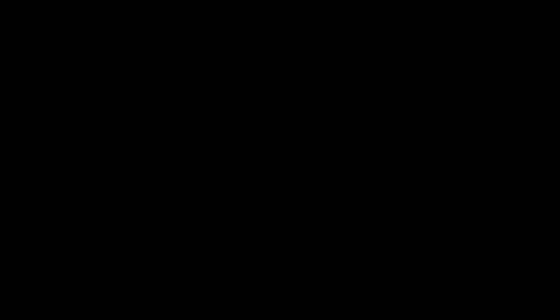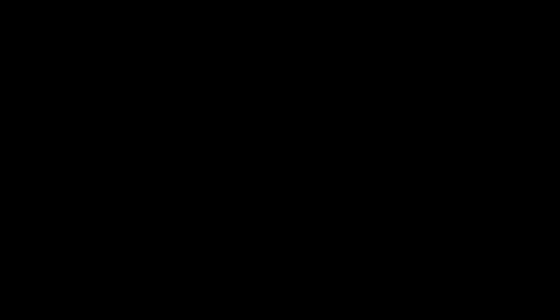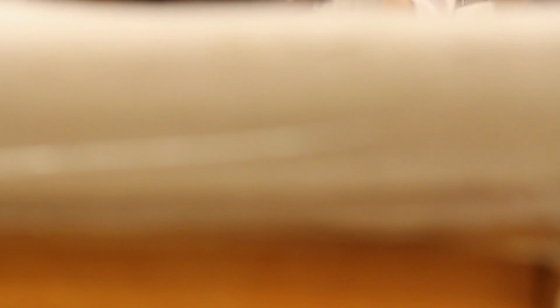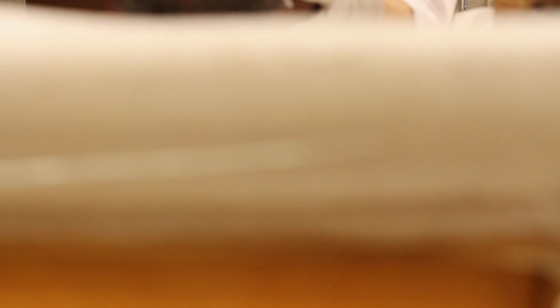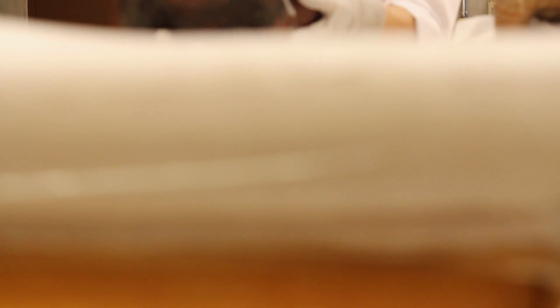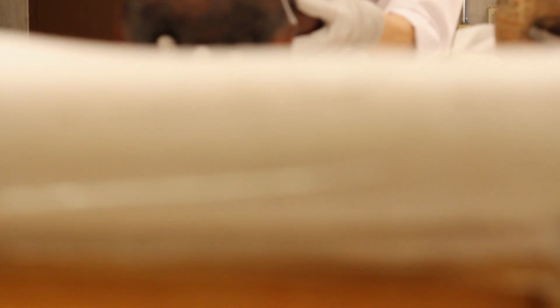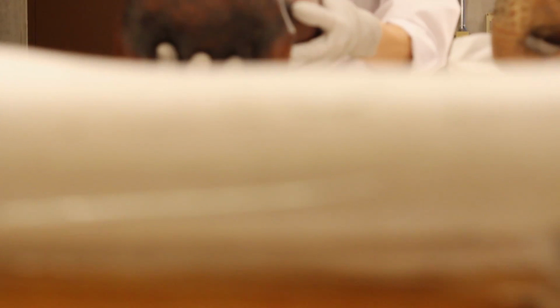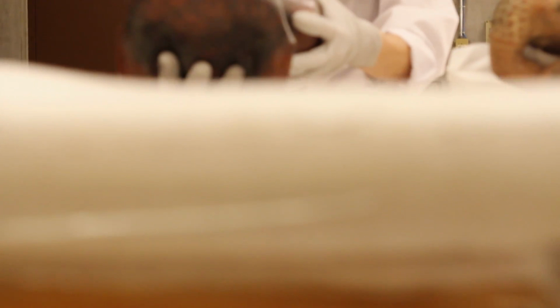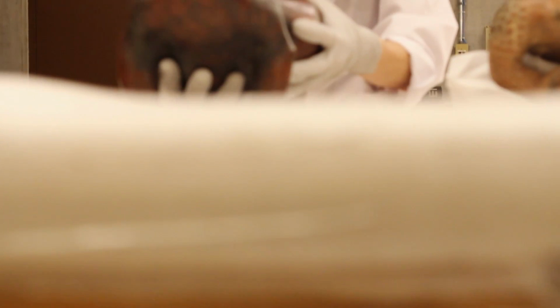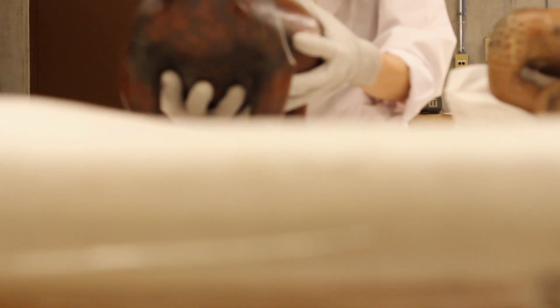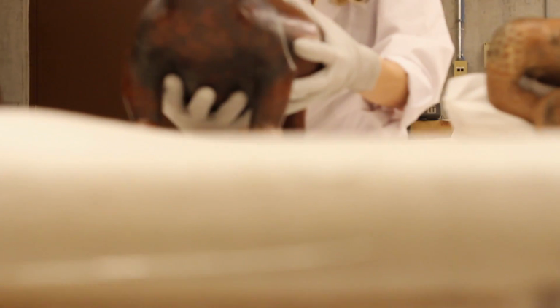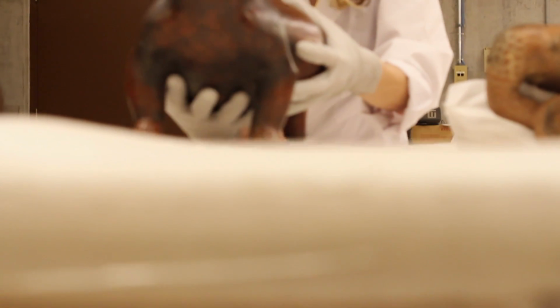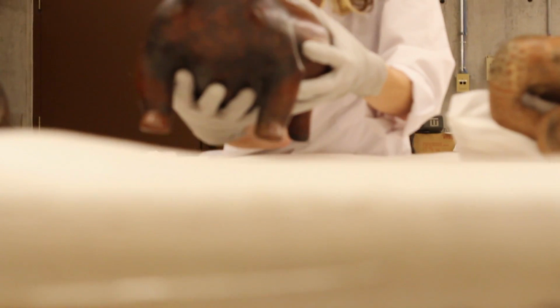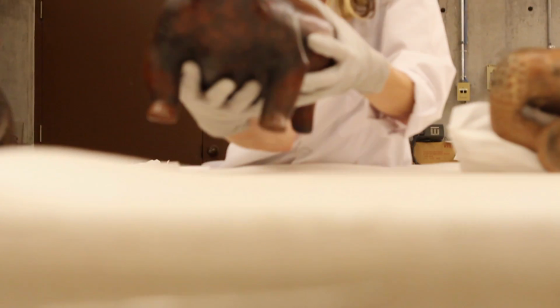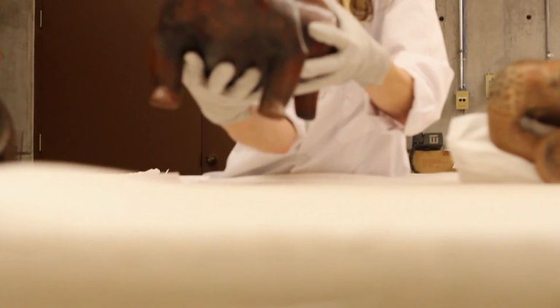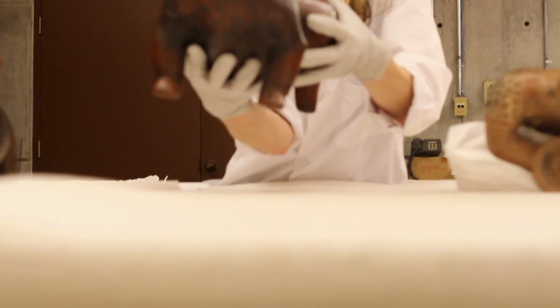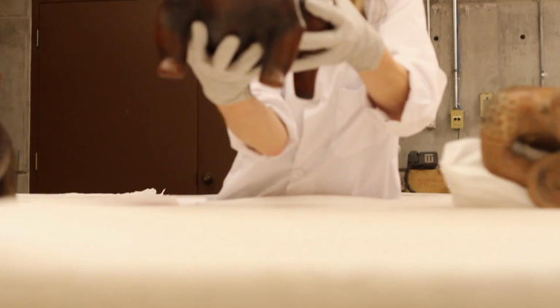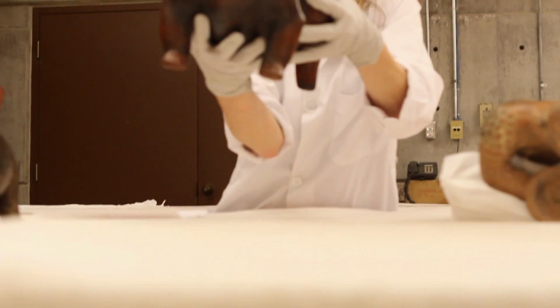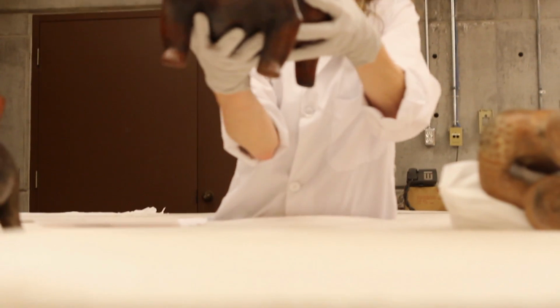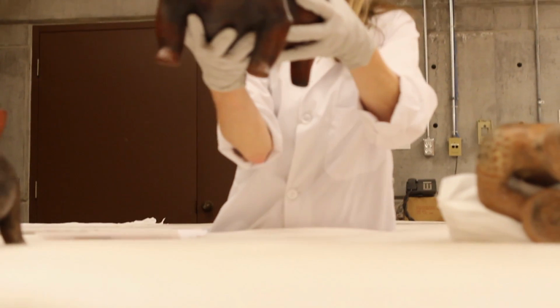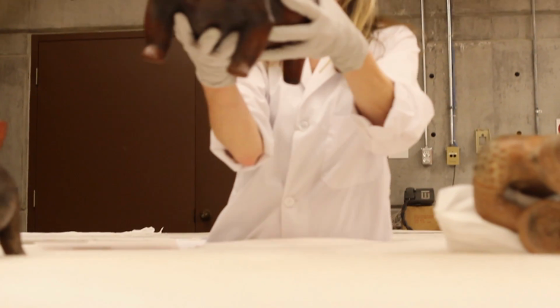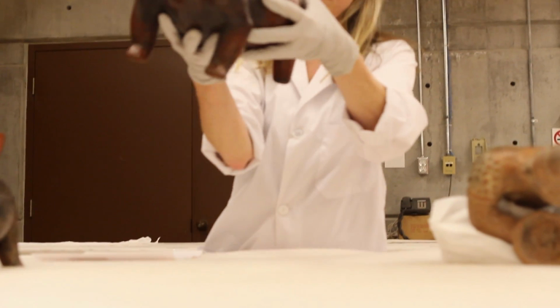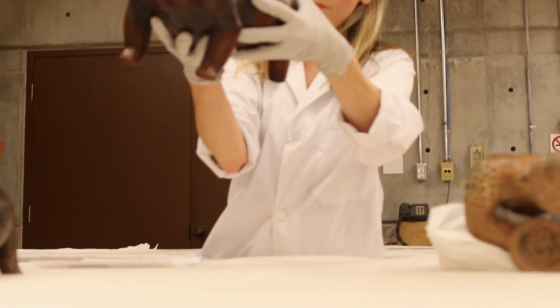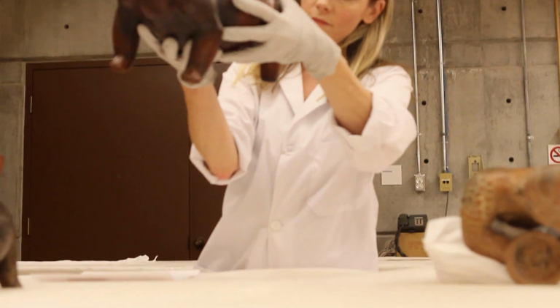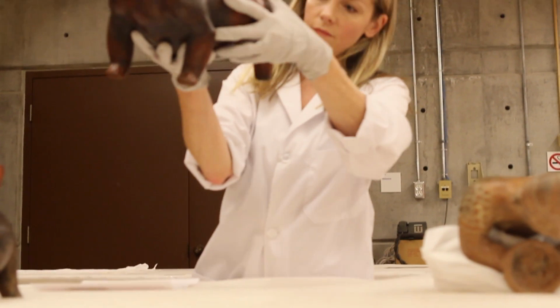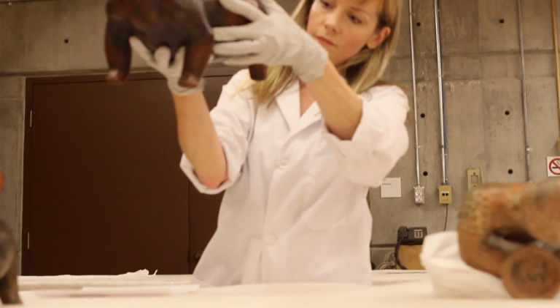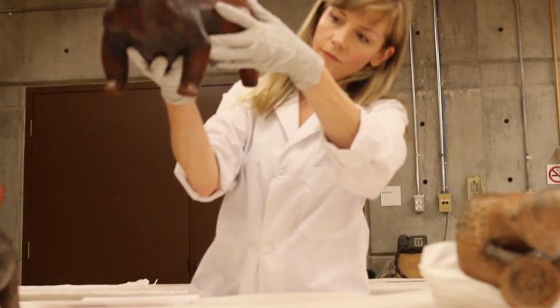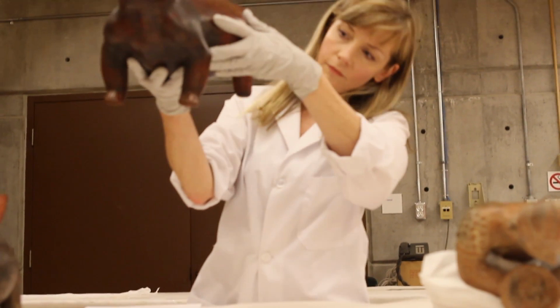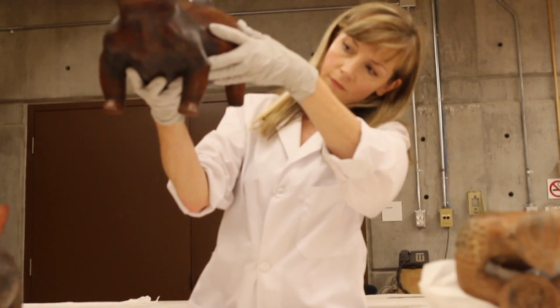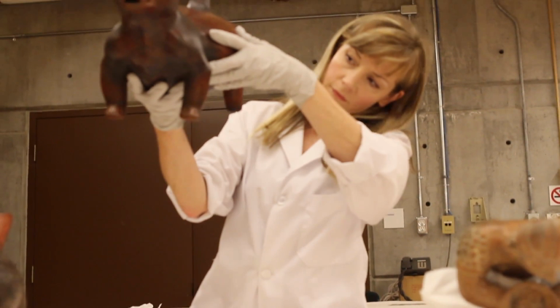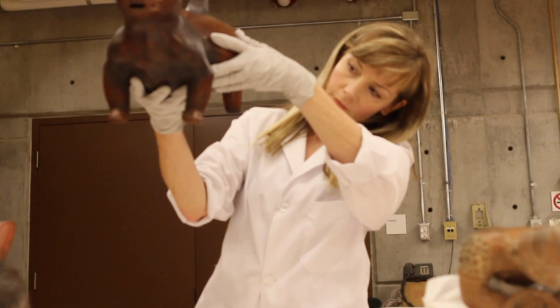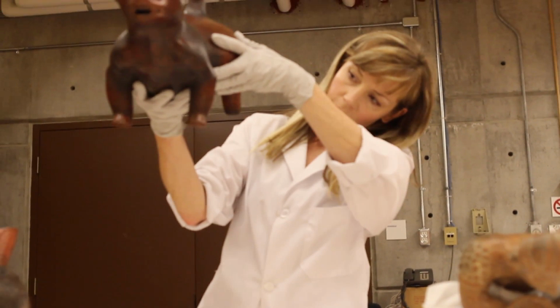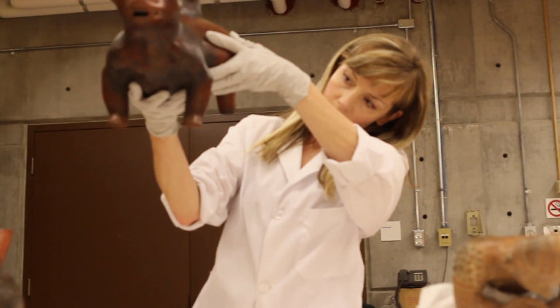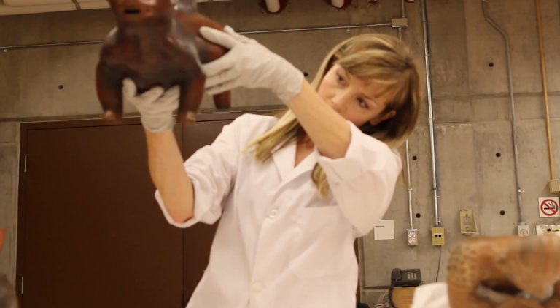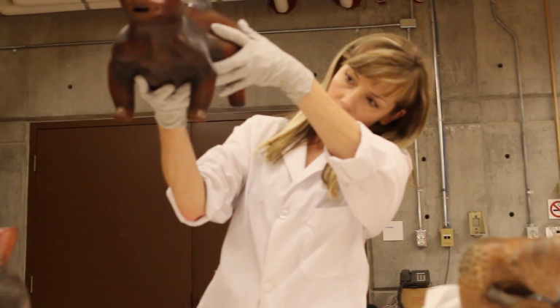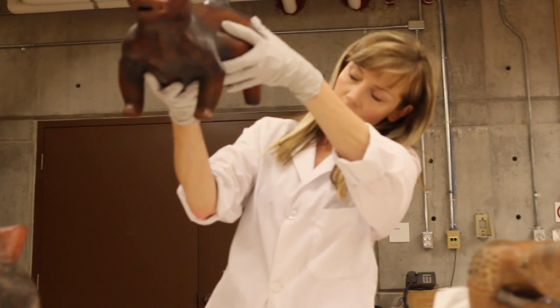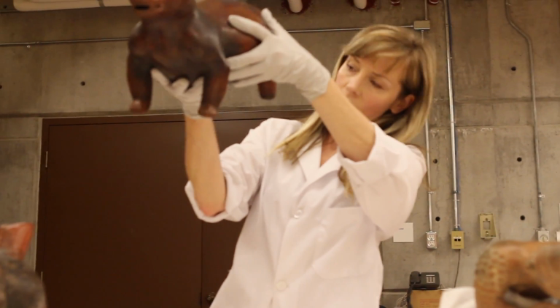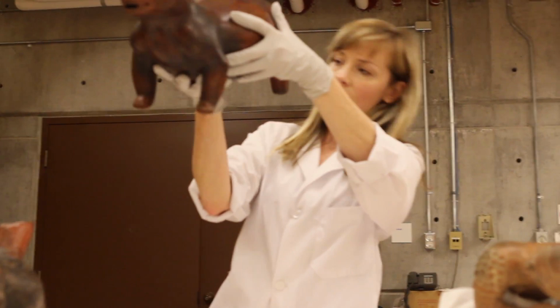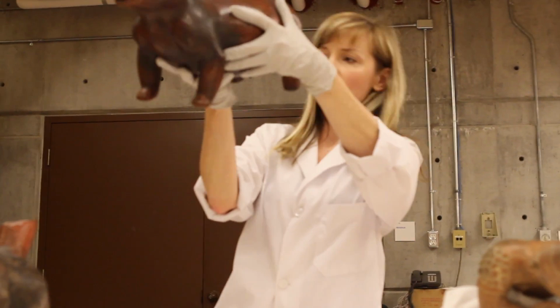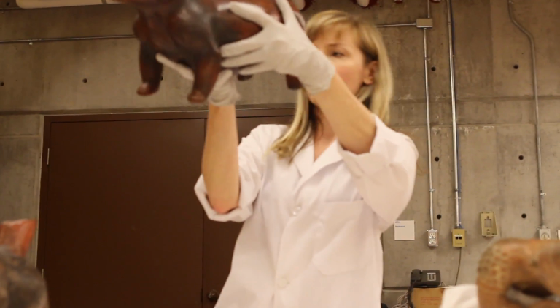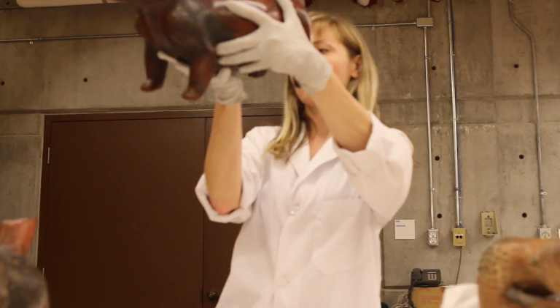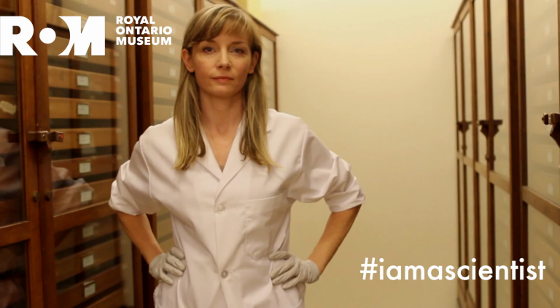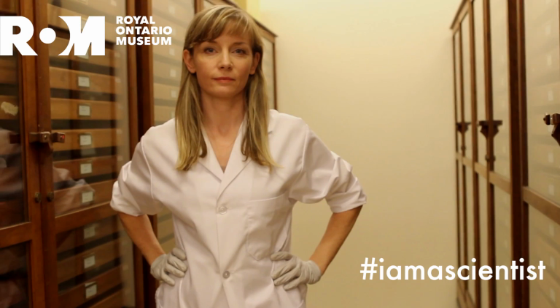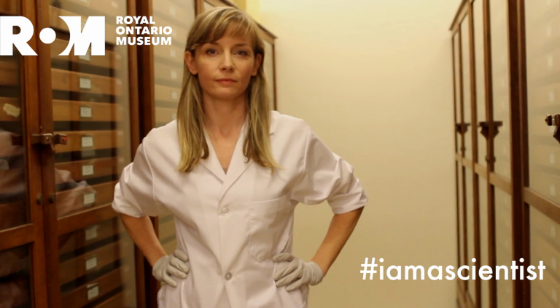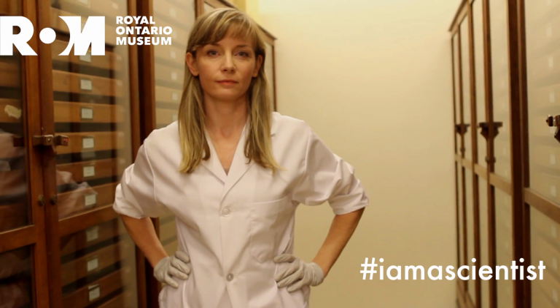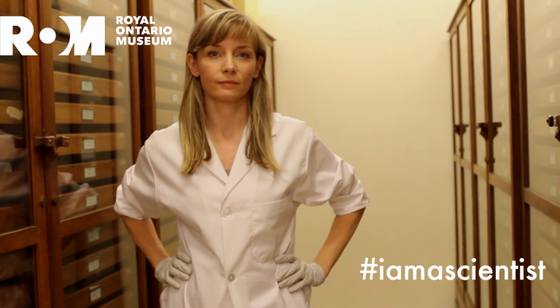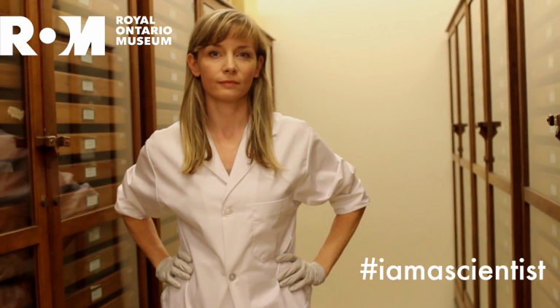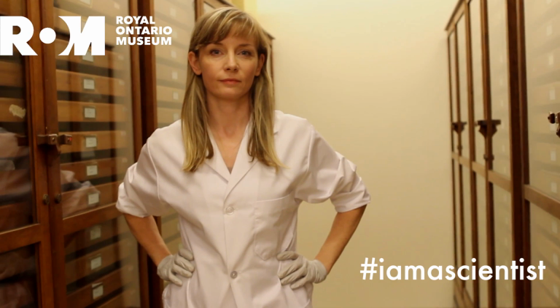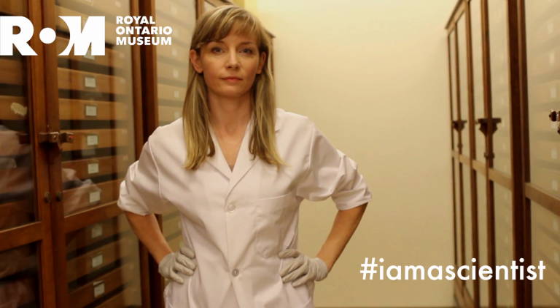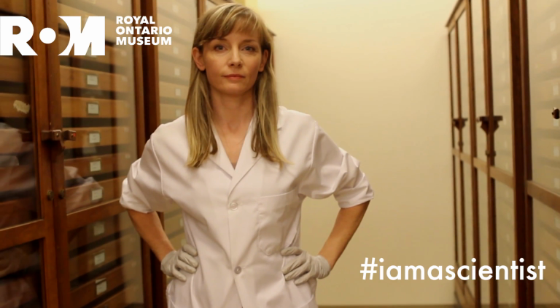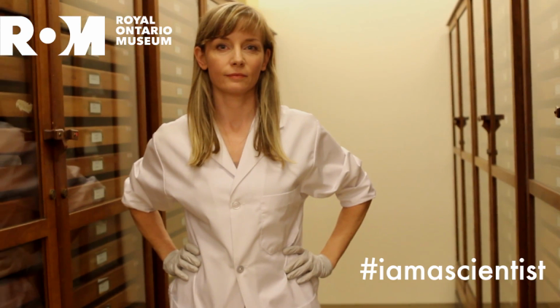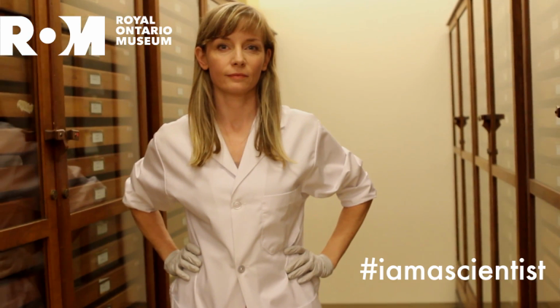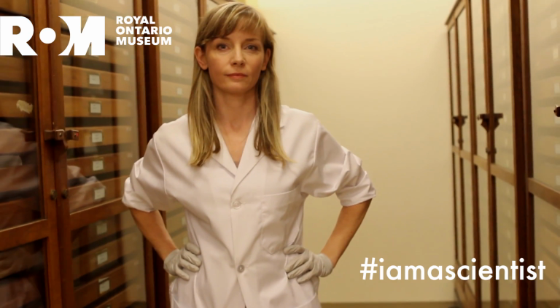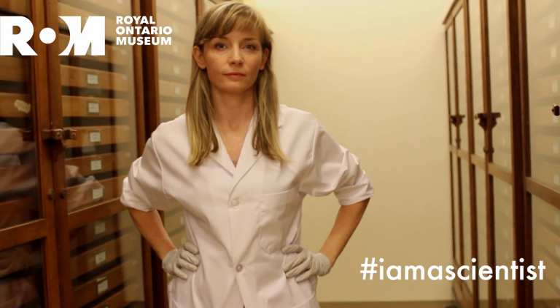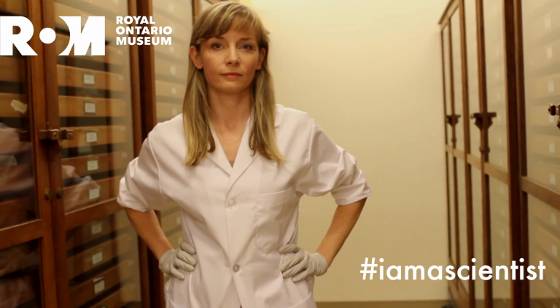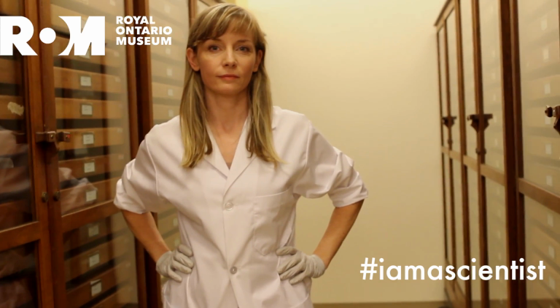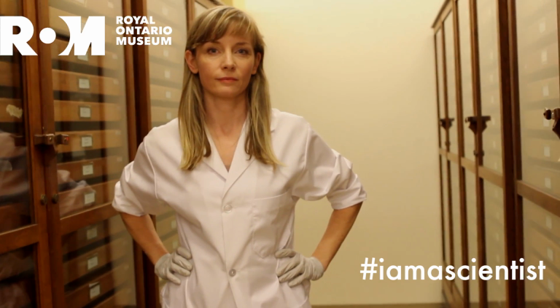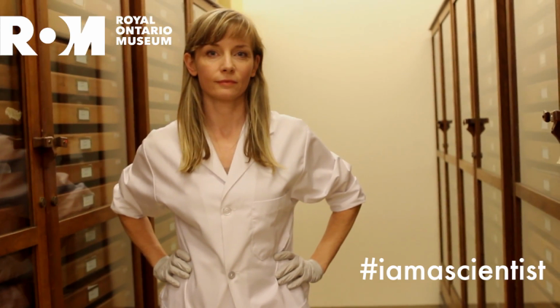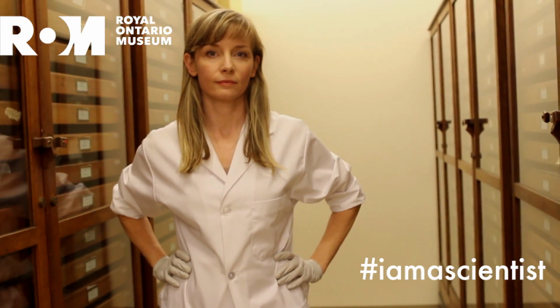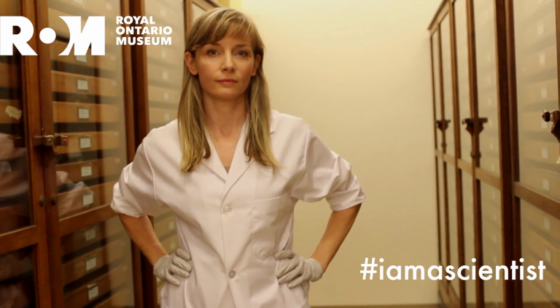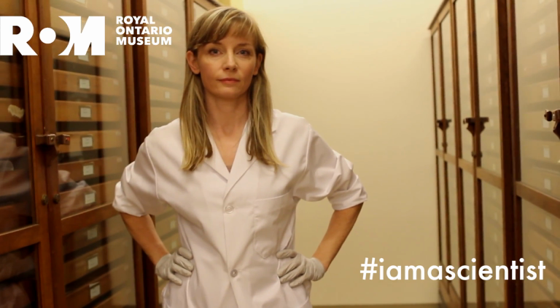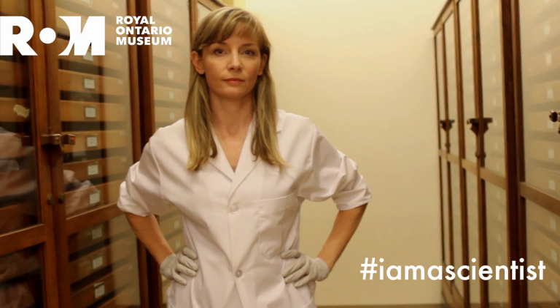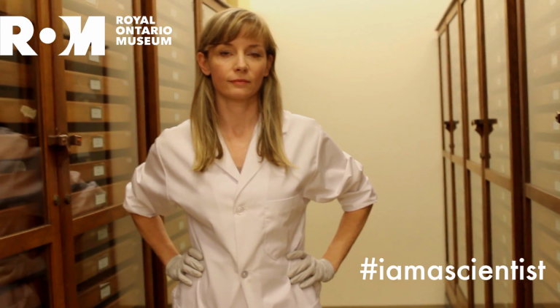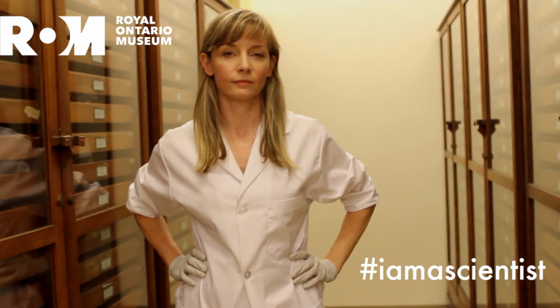My name is April Hawkins. I work at the Royal Ontario Museum. I'm the New World Archaeology Collection Technician, and I am a scientist.